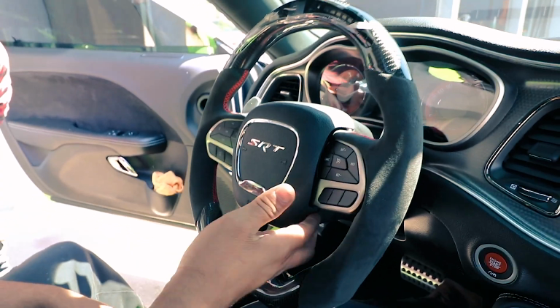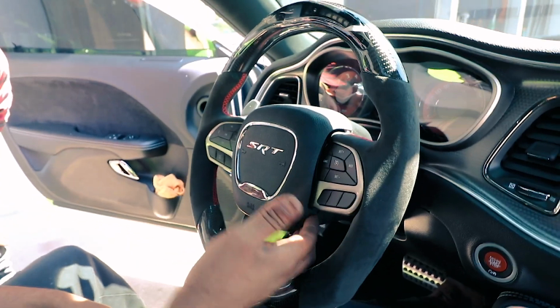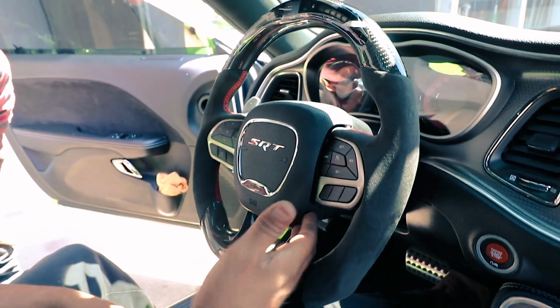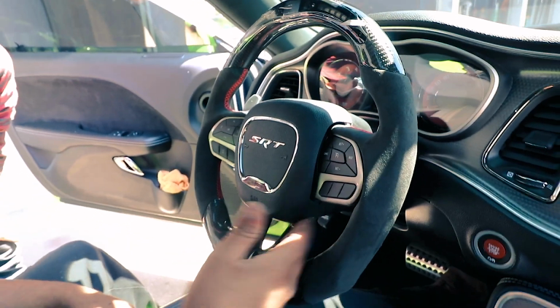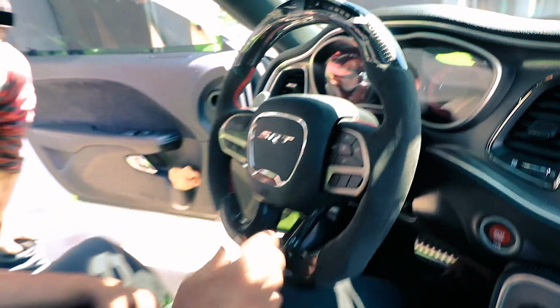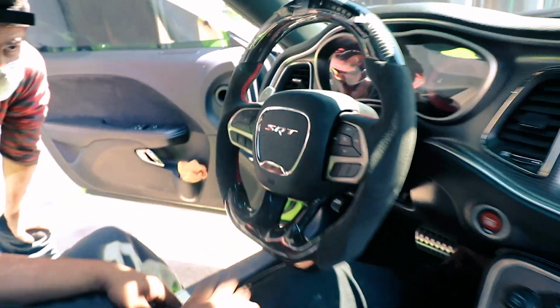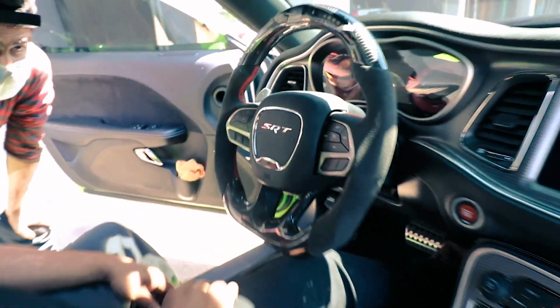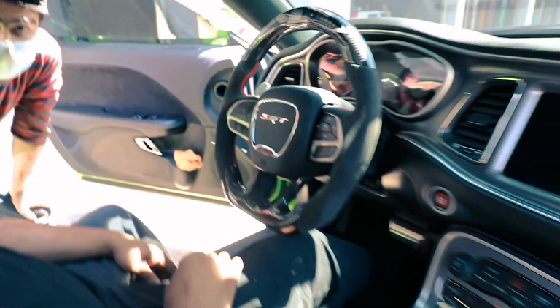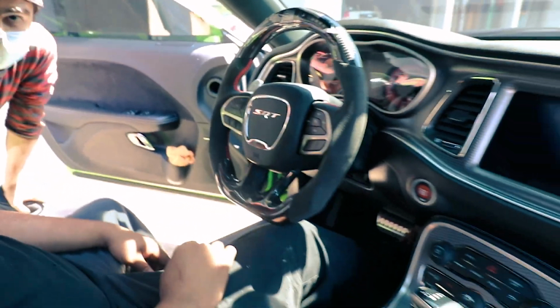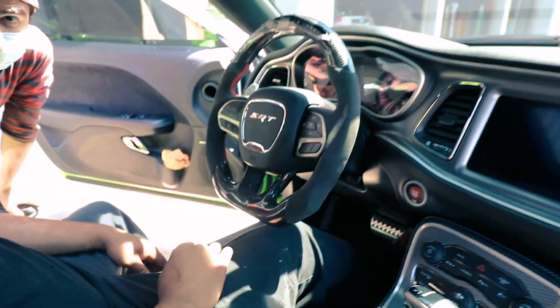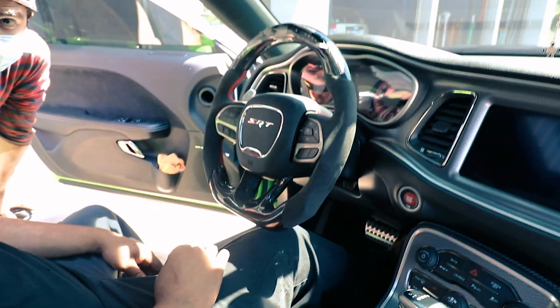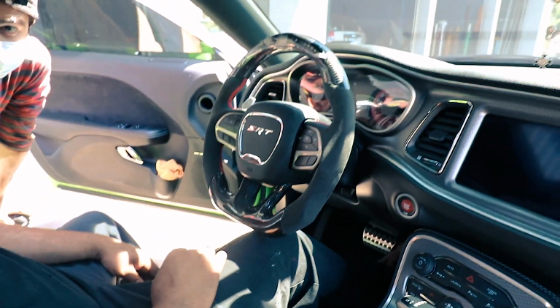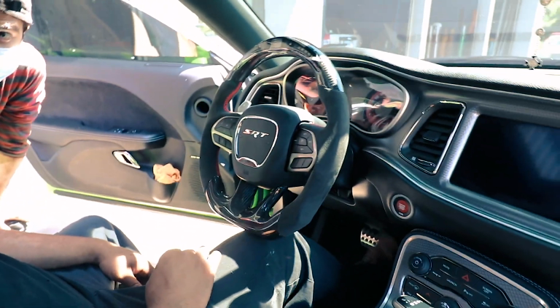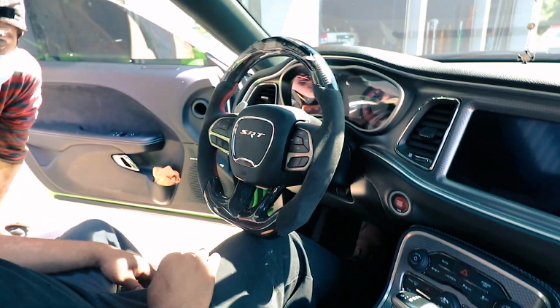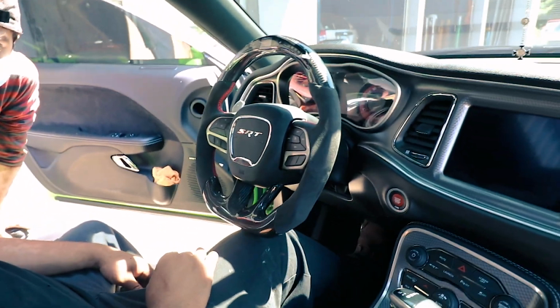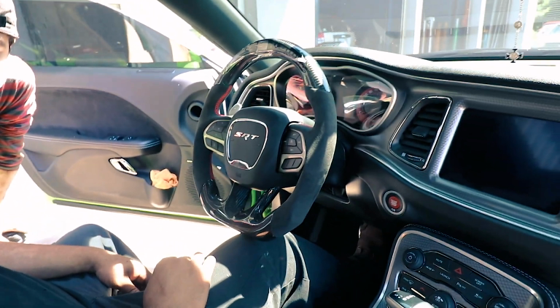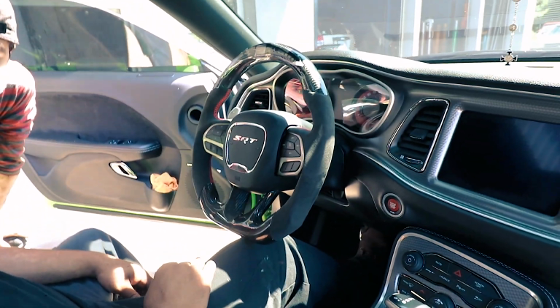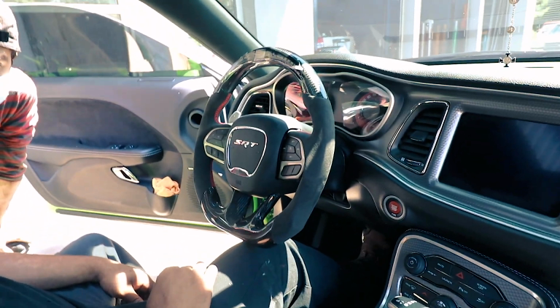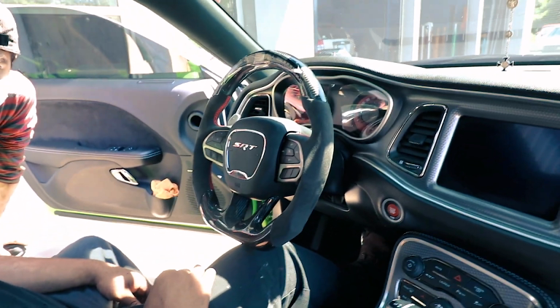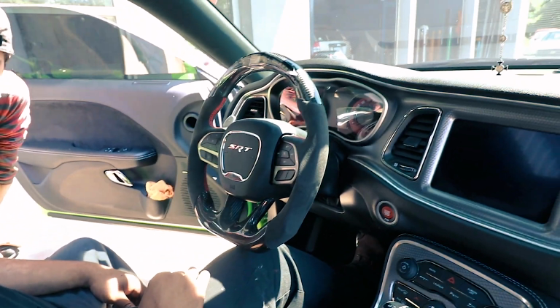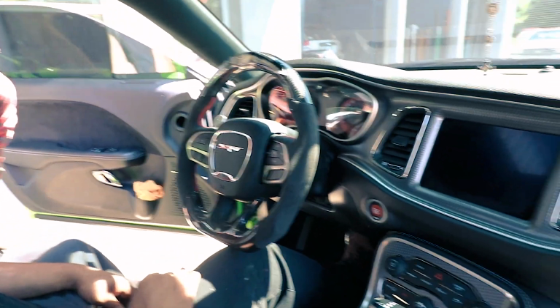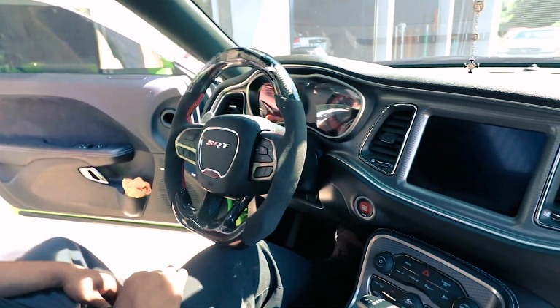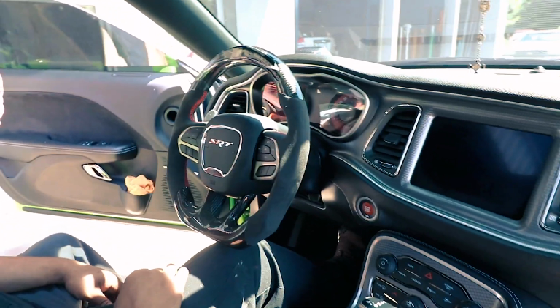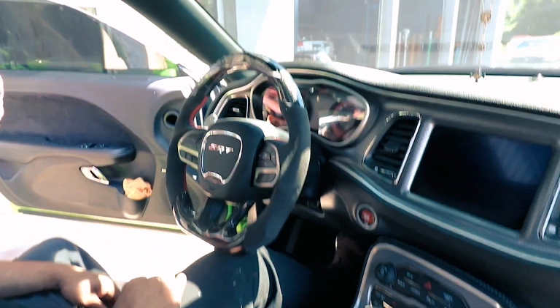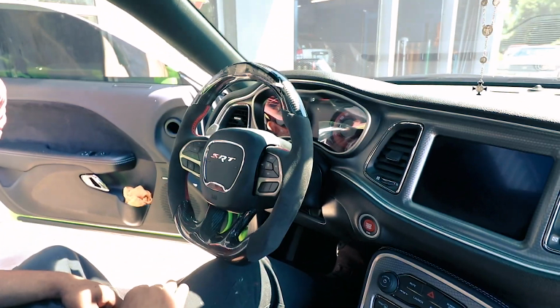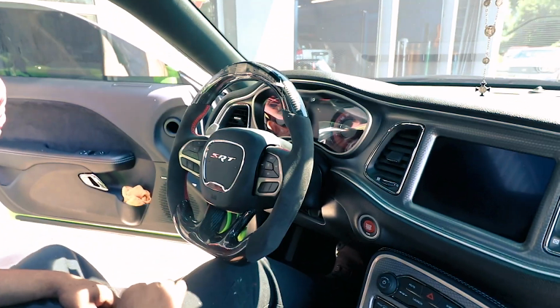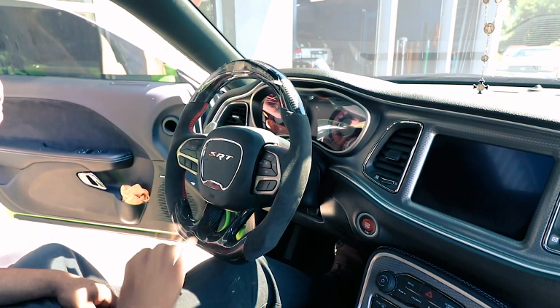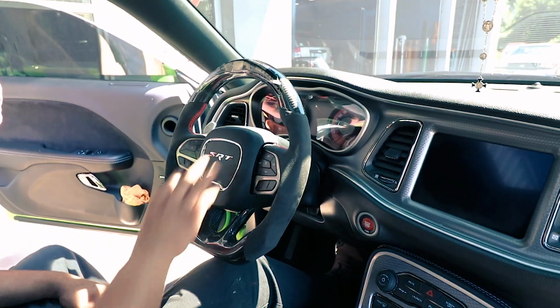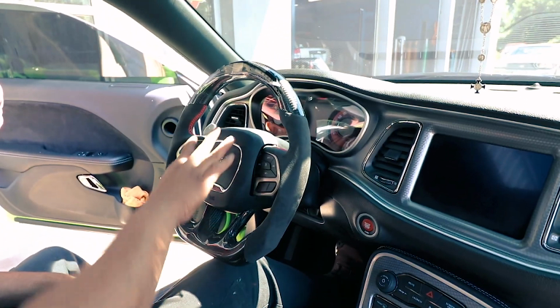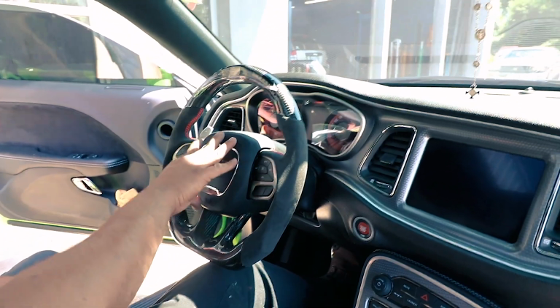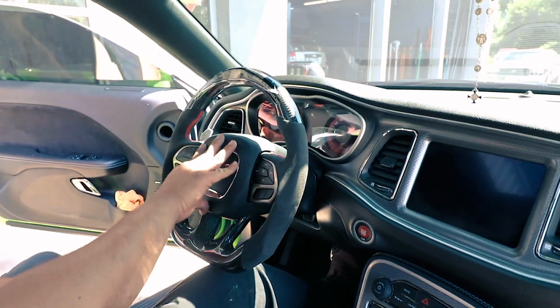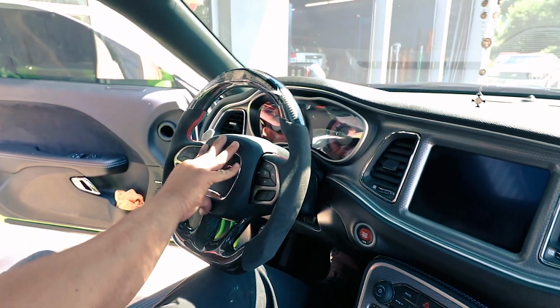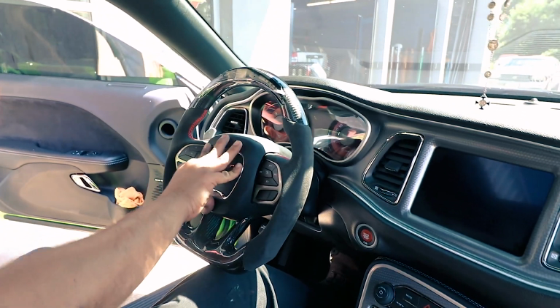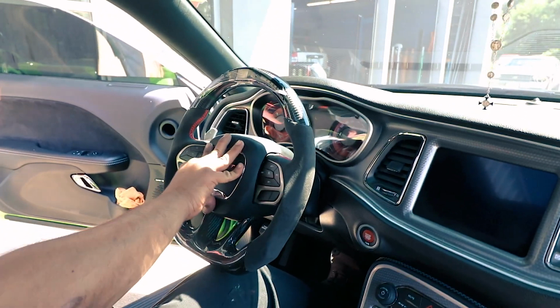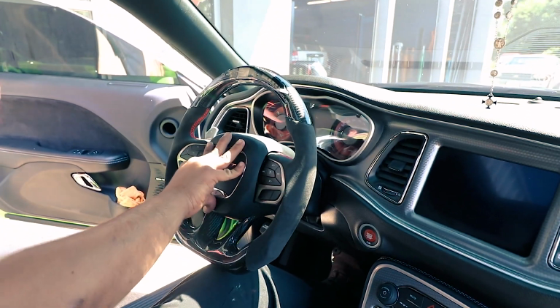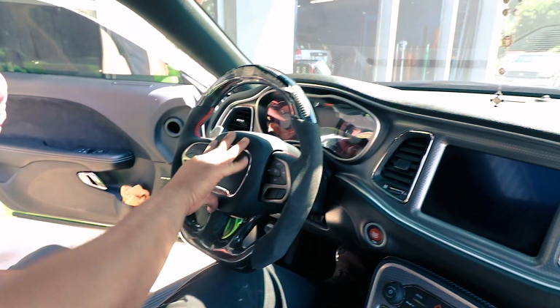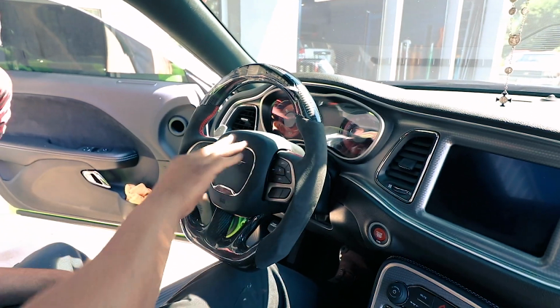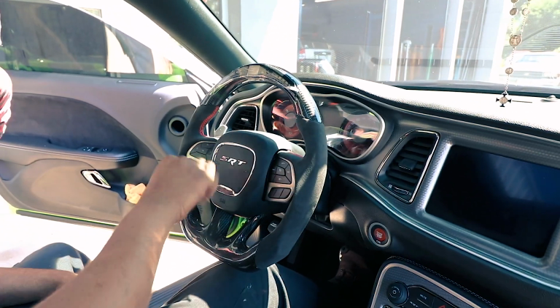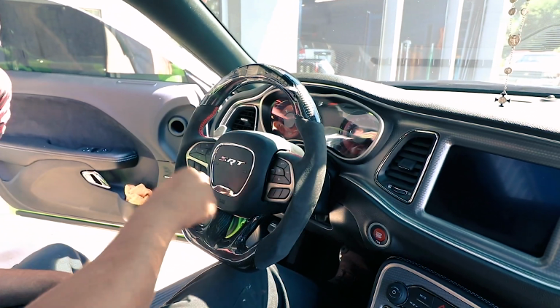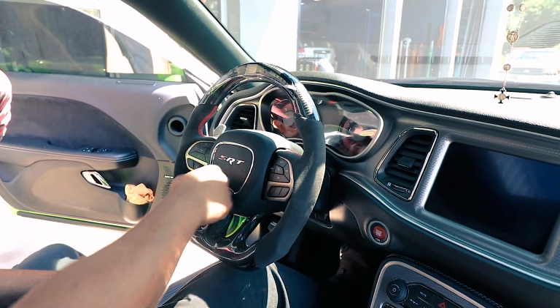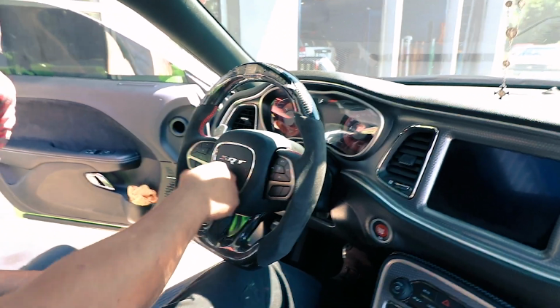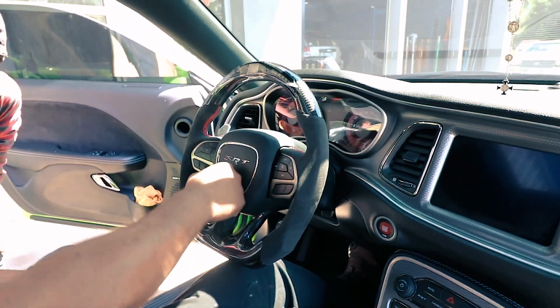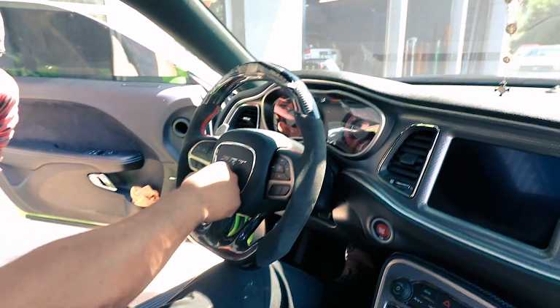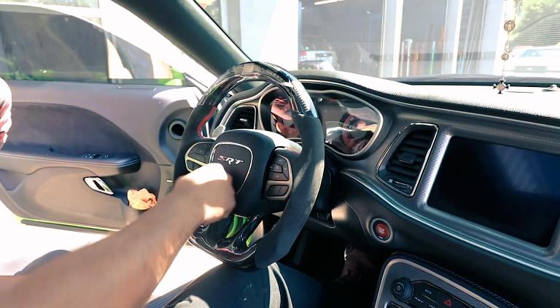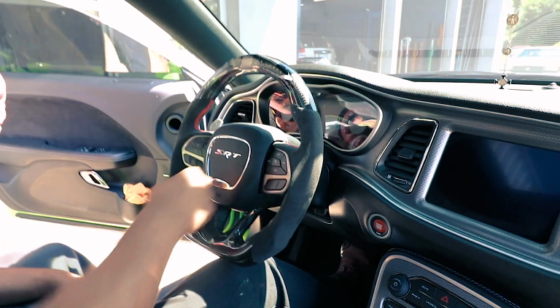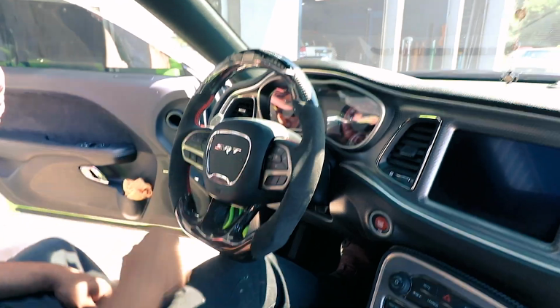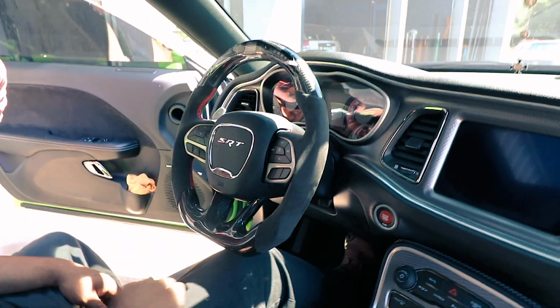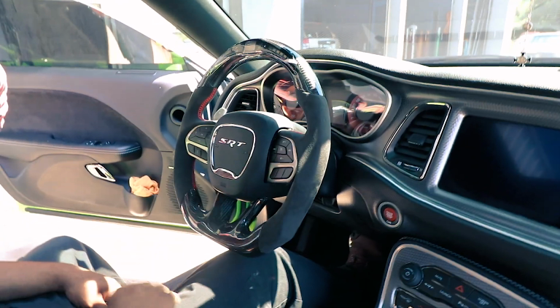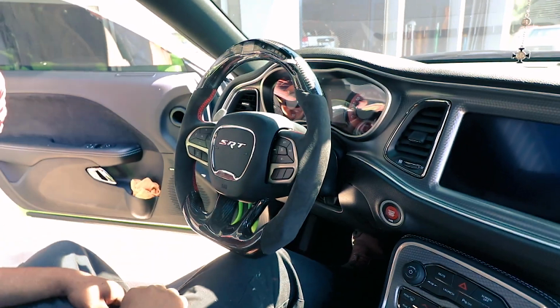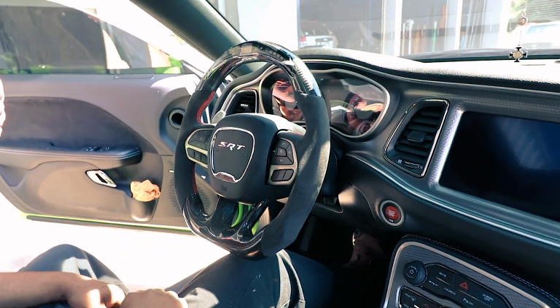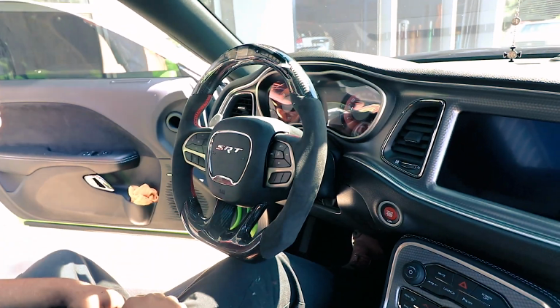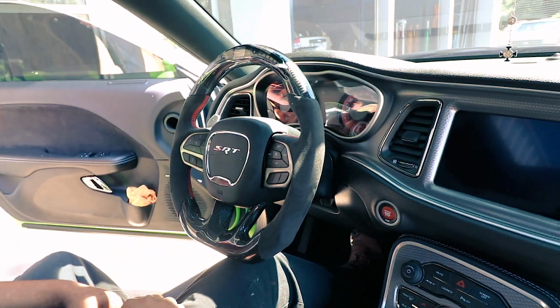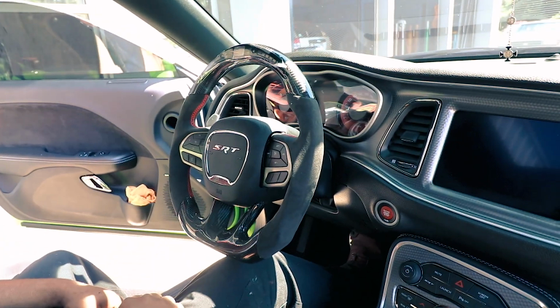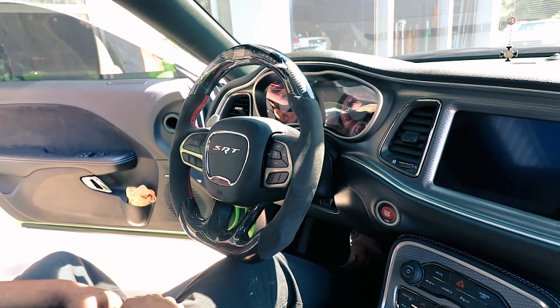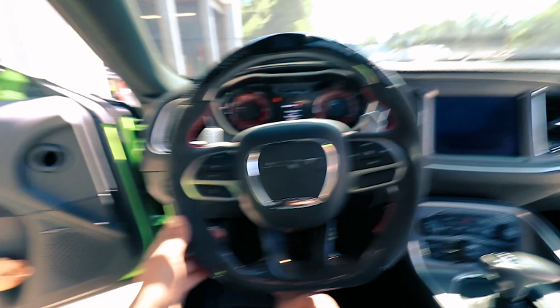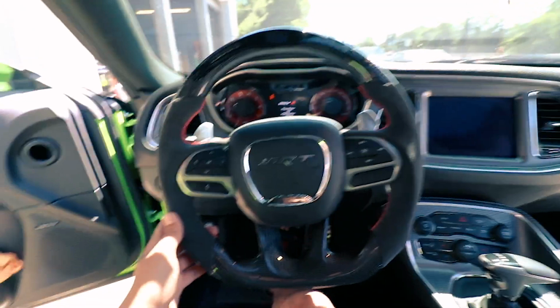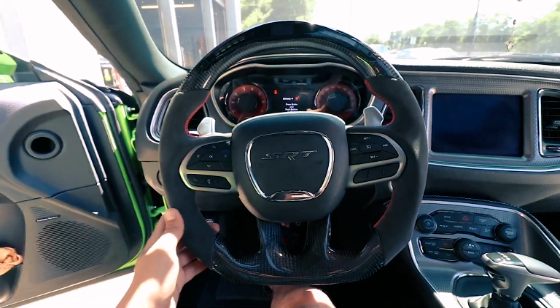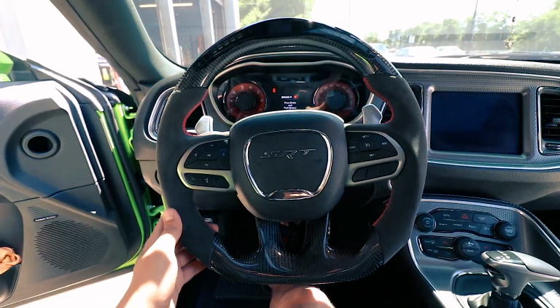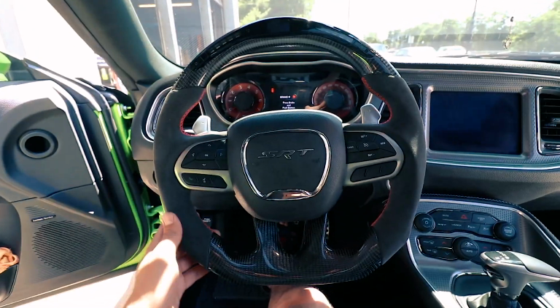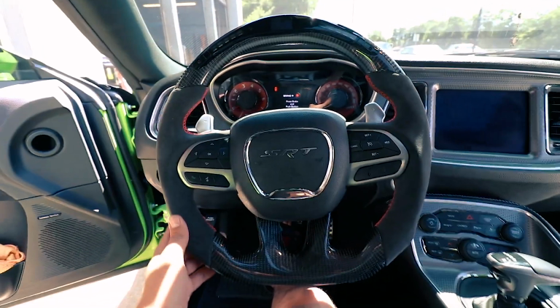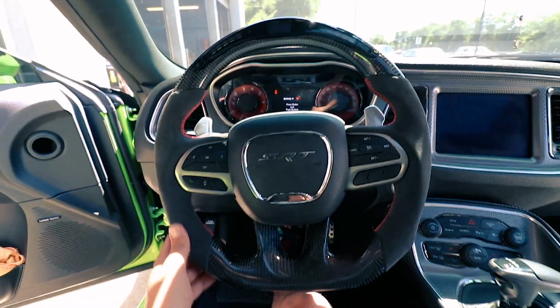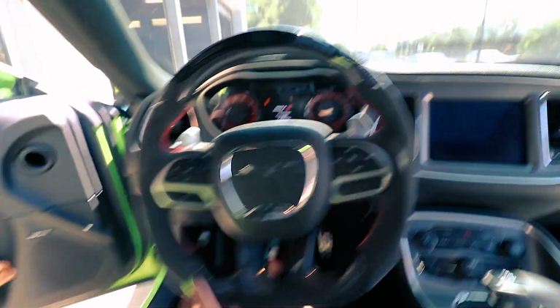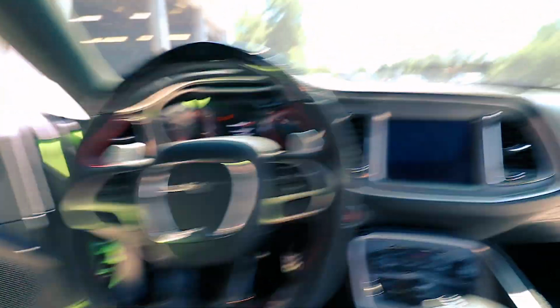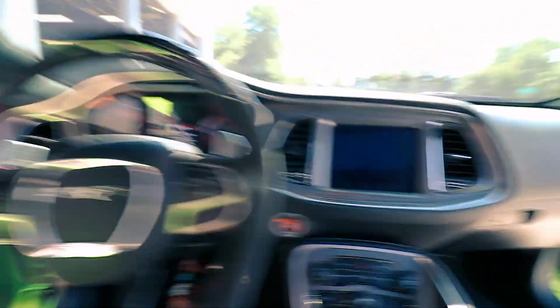Finally, after two months, we've got a working steering wheel. Let's see if it works now.